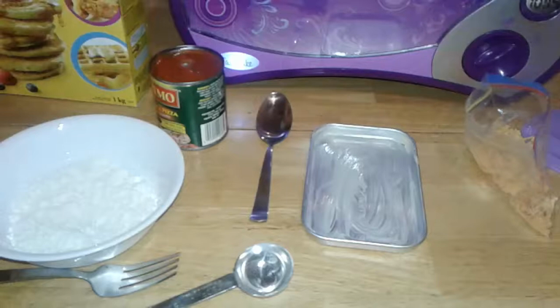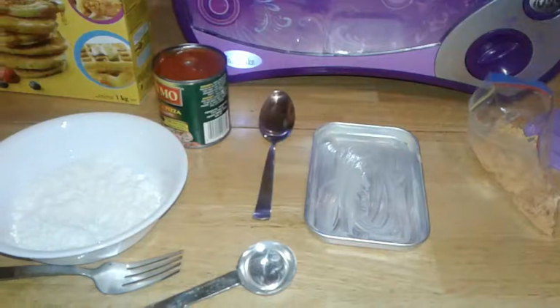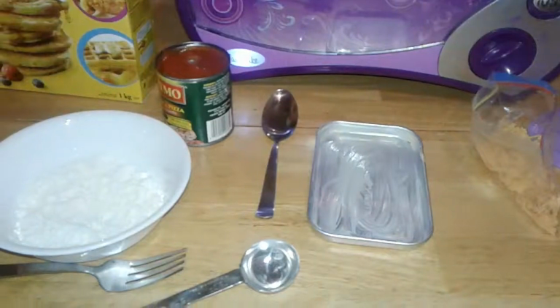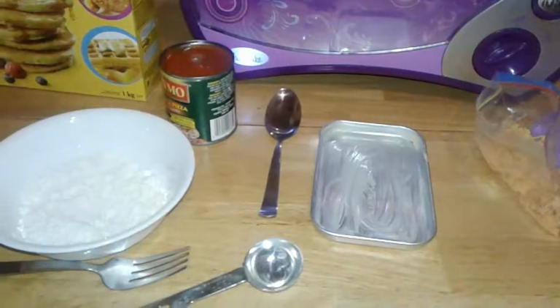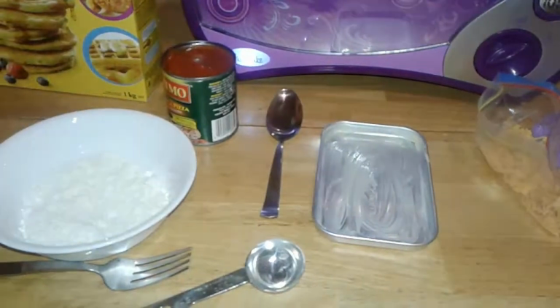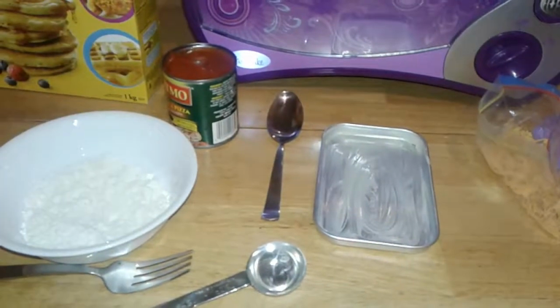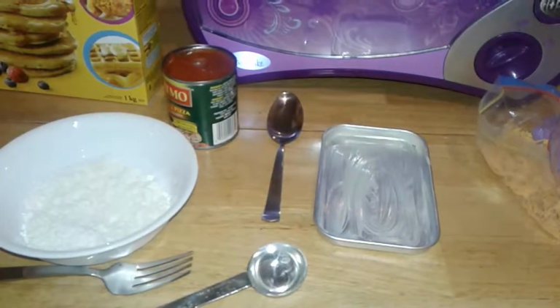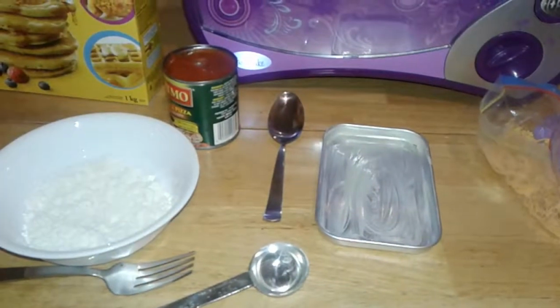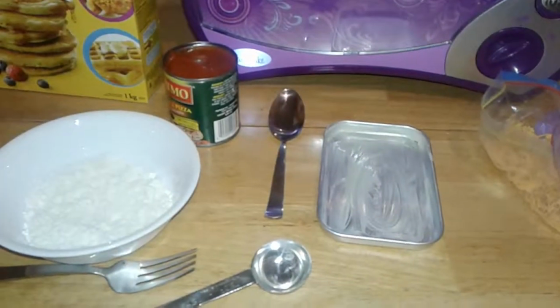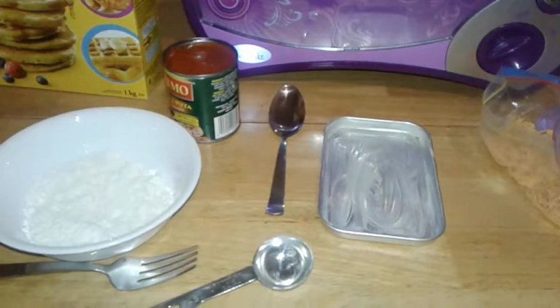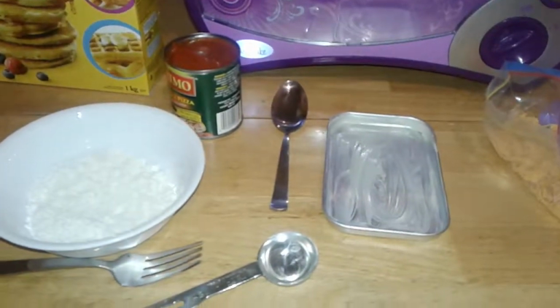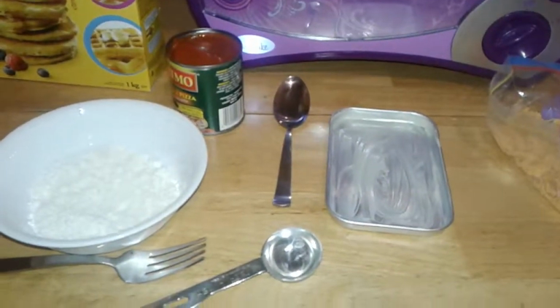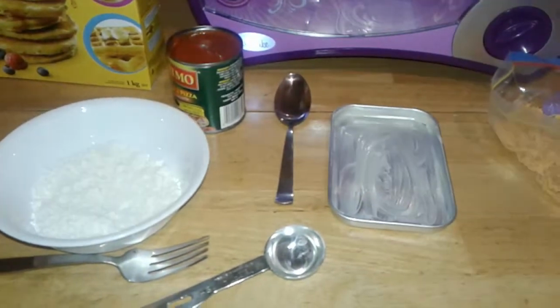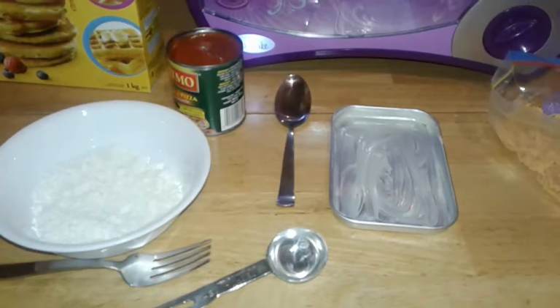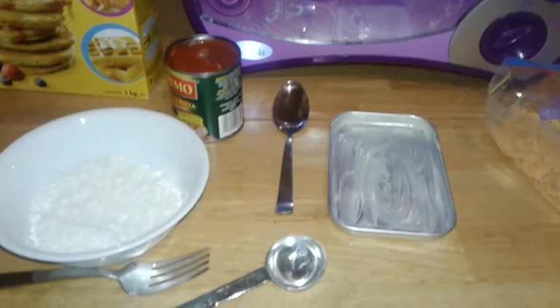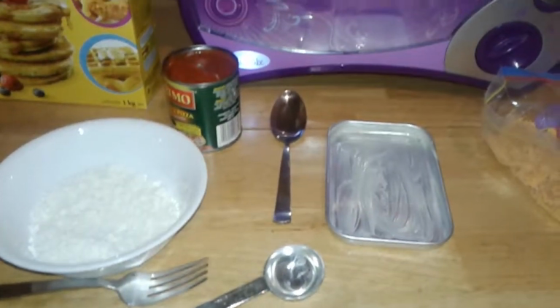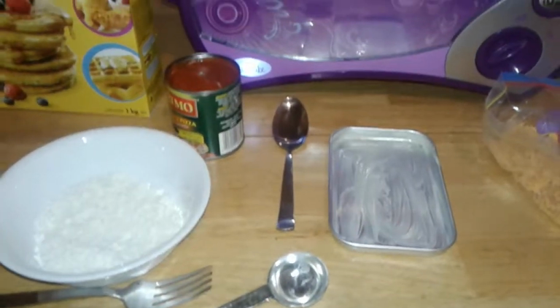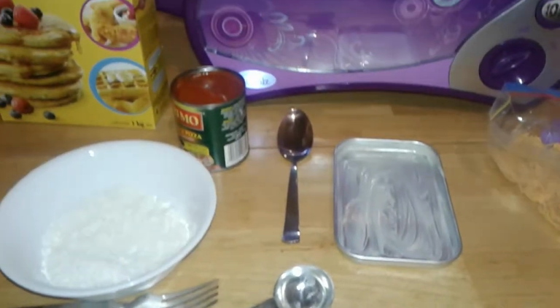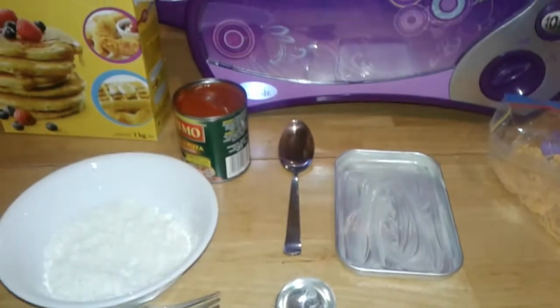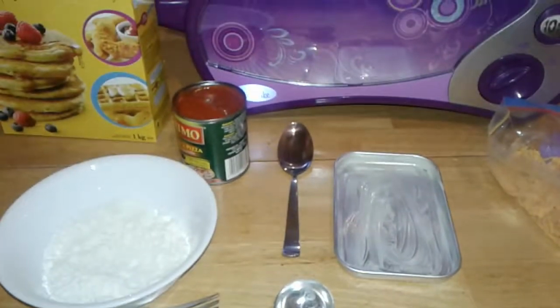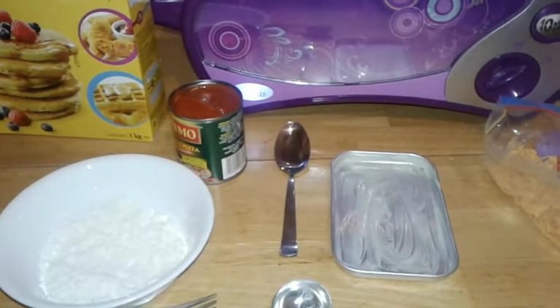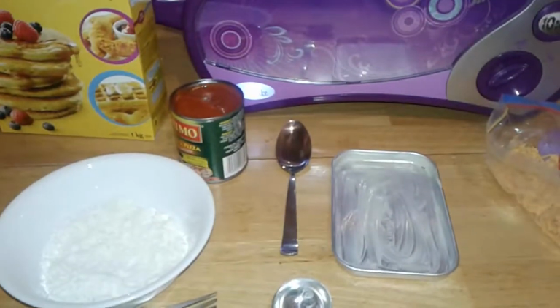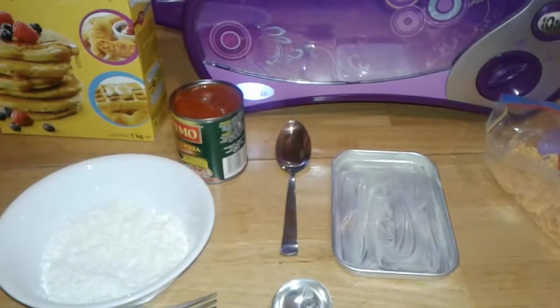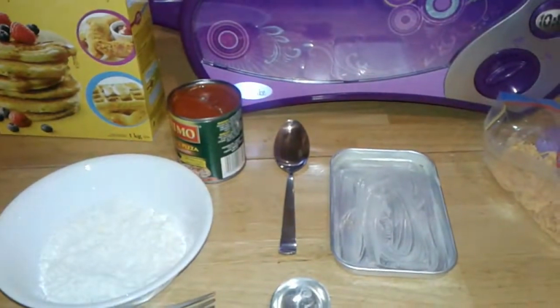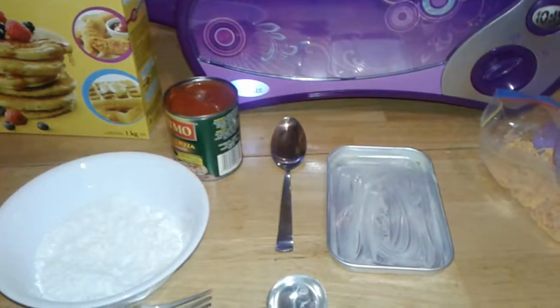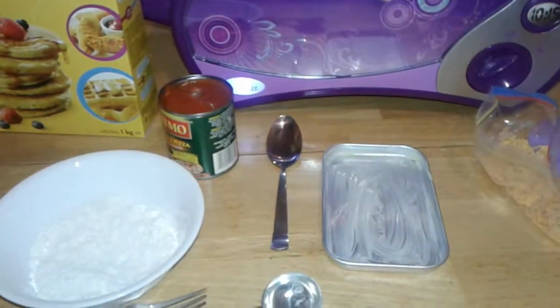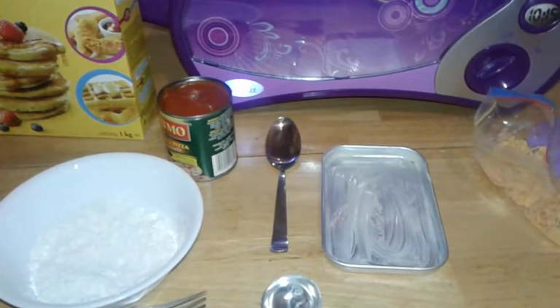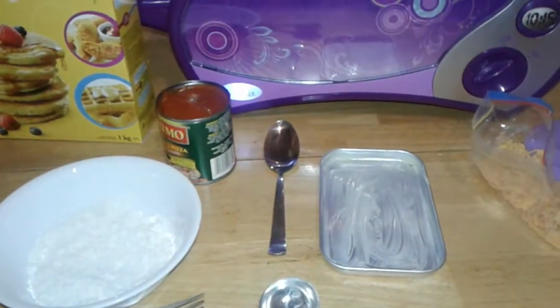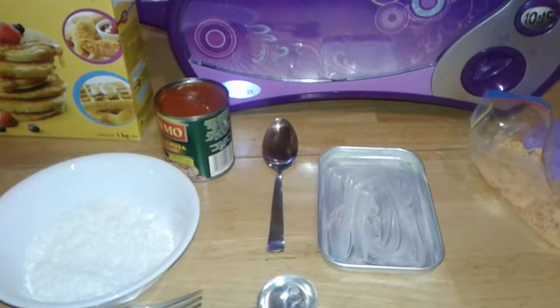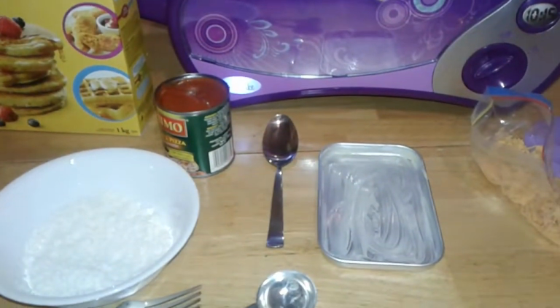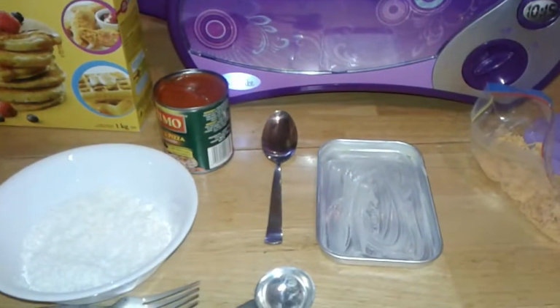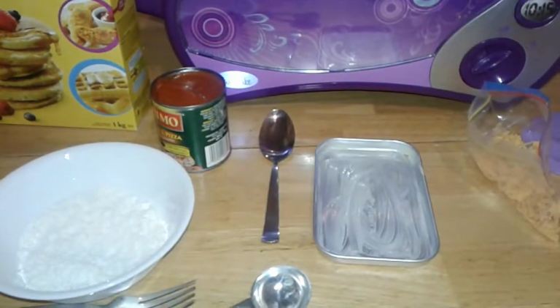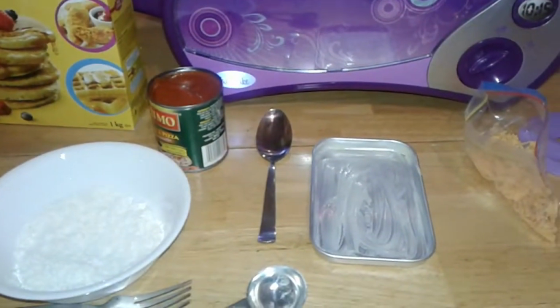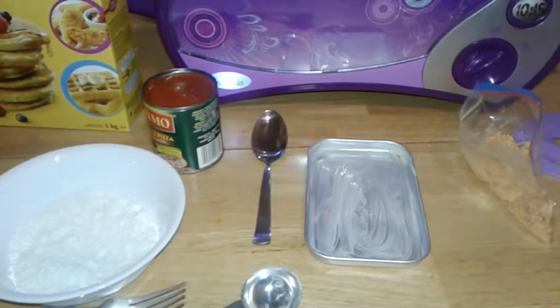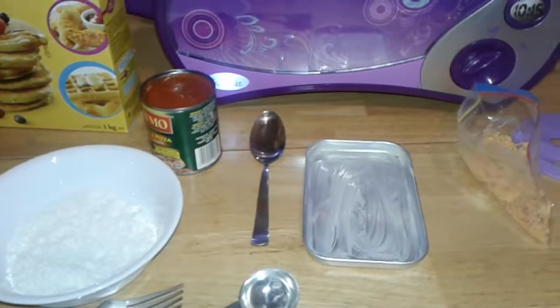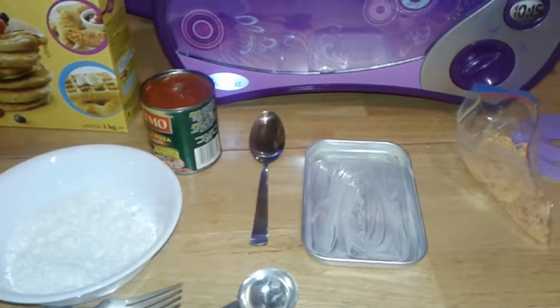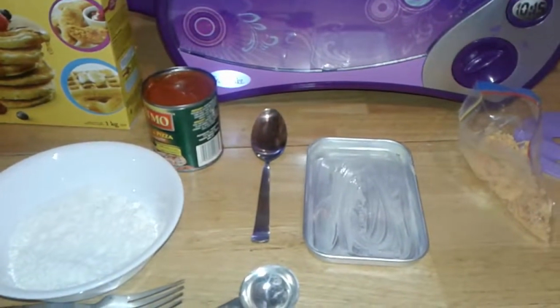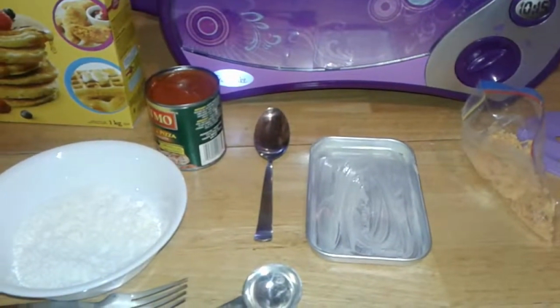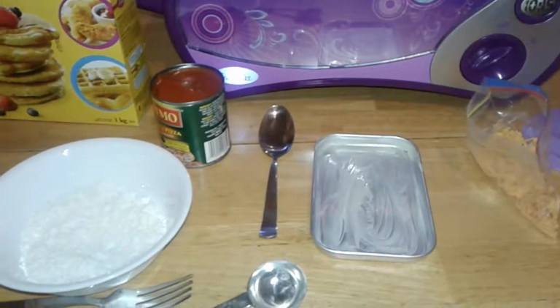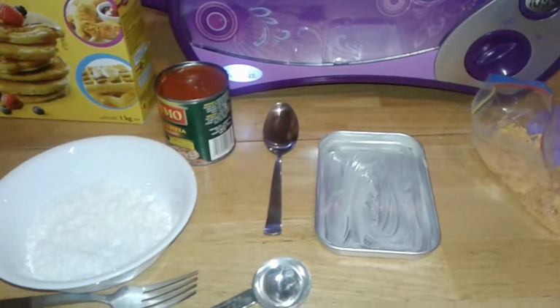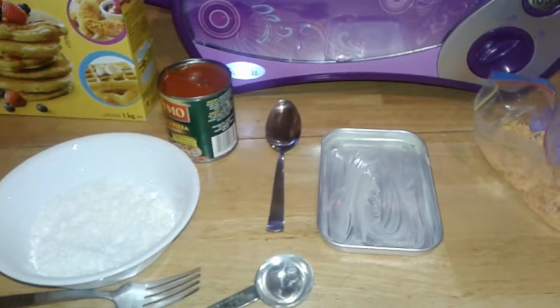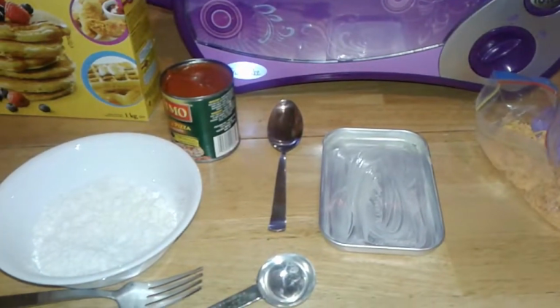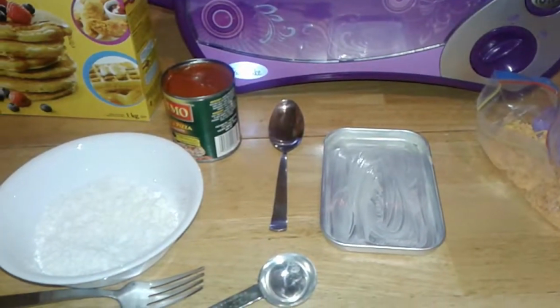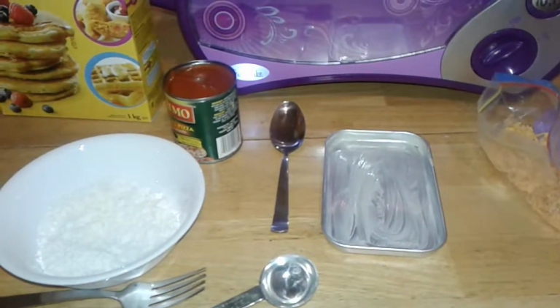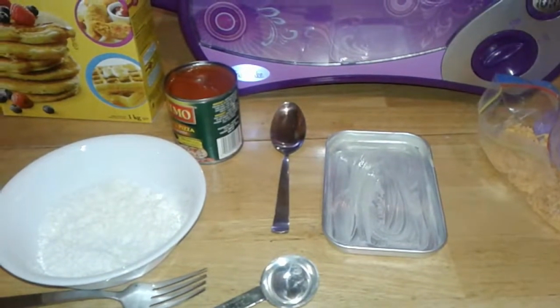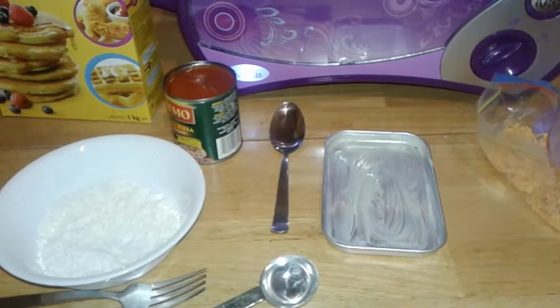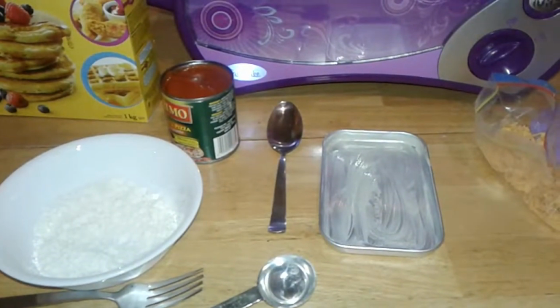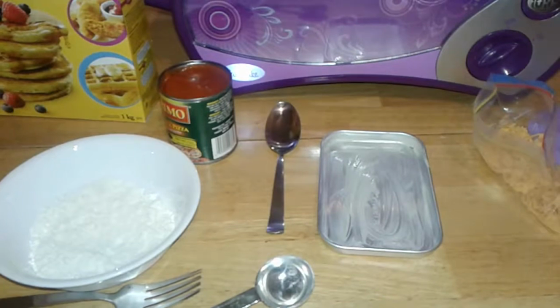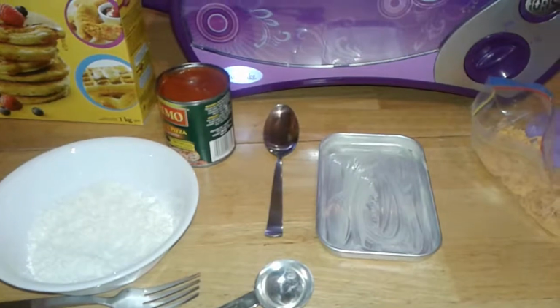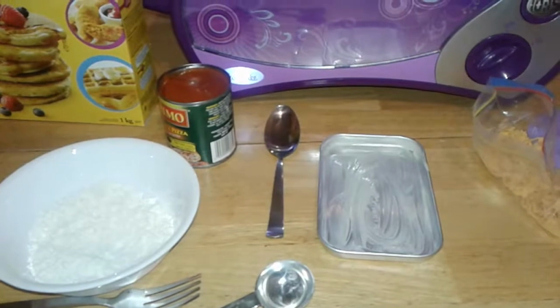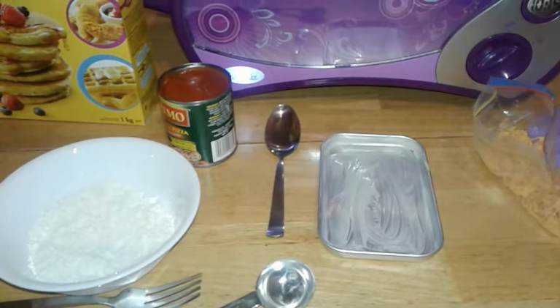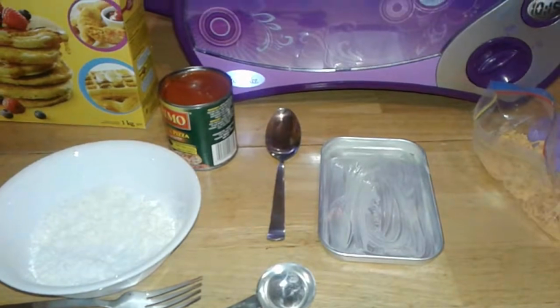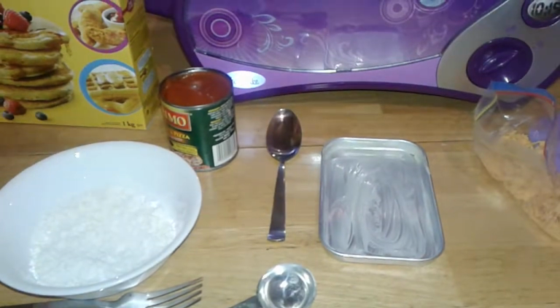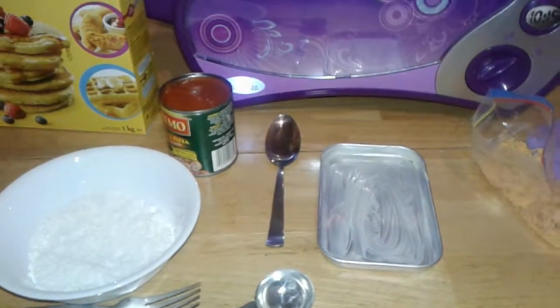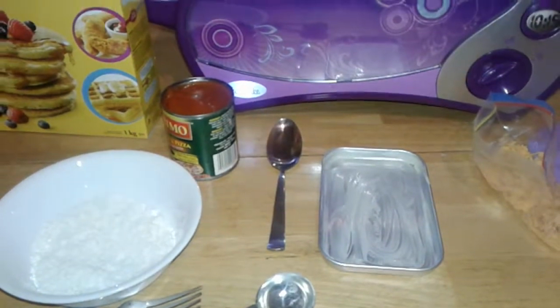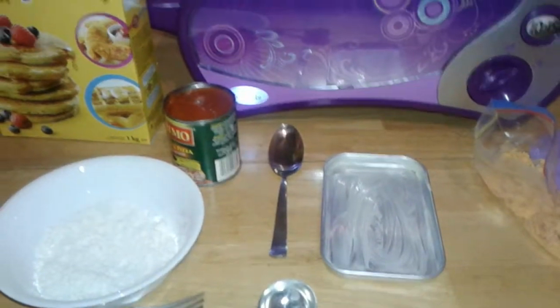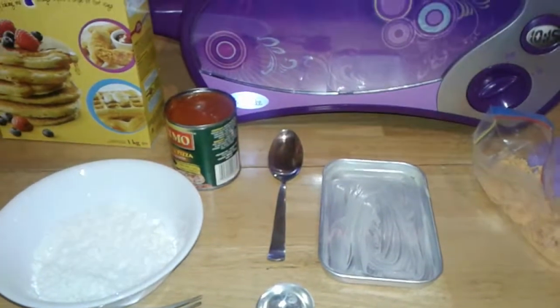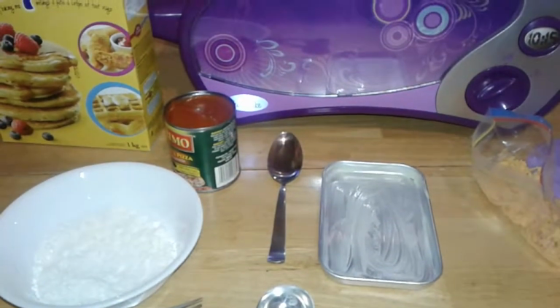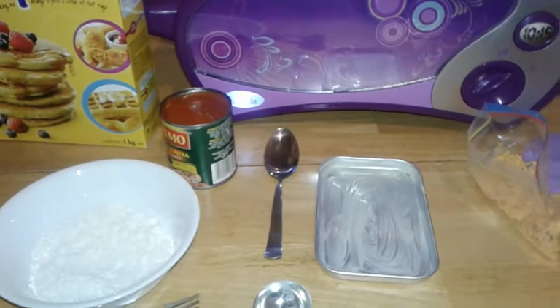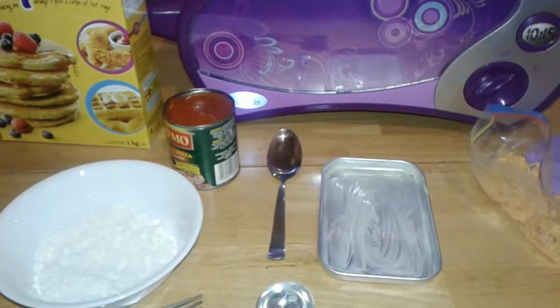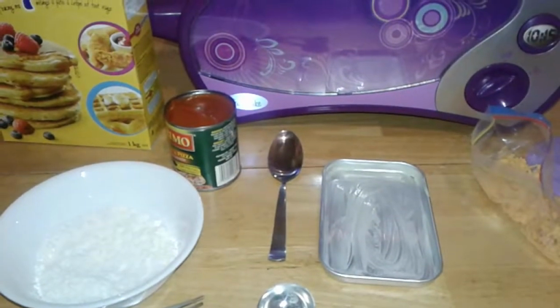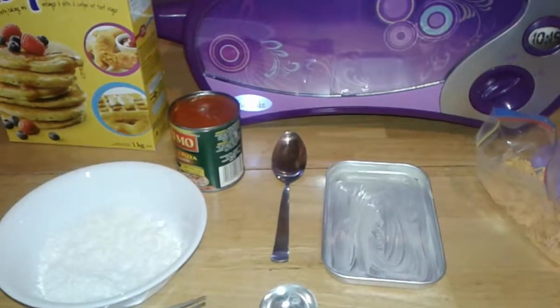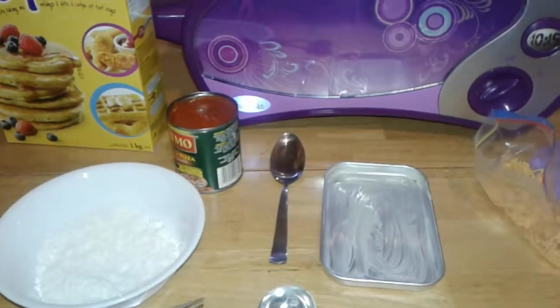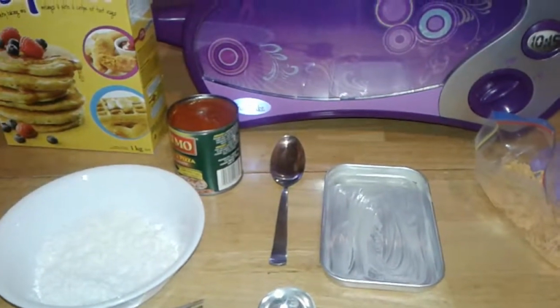Everyone, today we are going to be making a cheese pizza in the Easy Bake Oven.